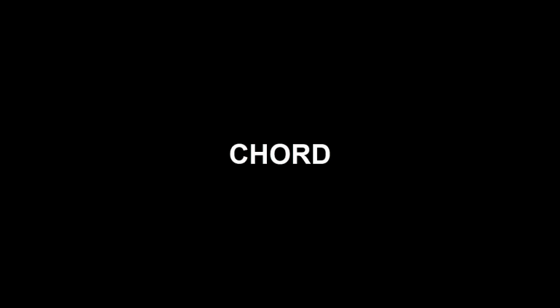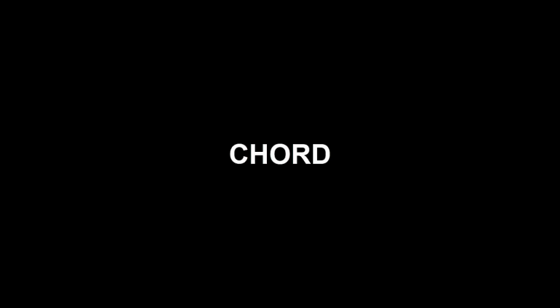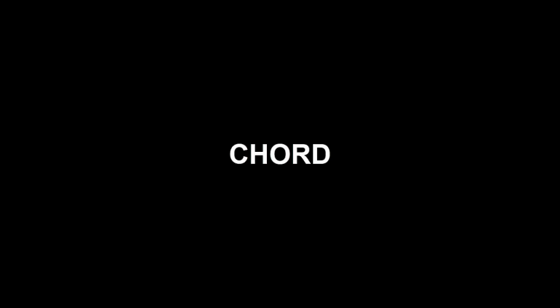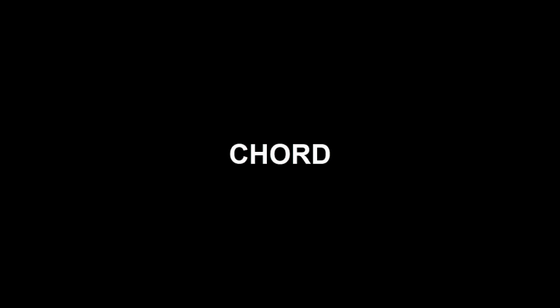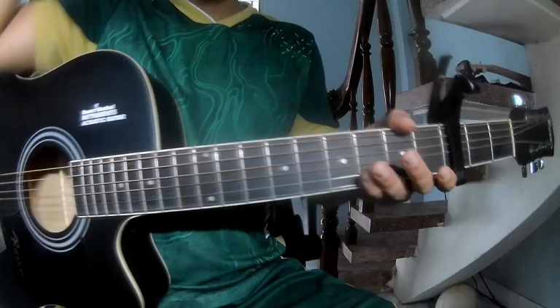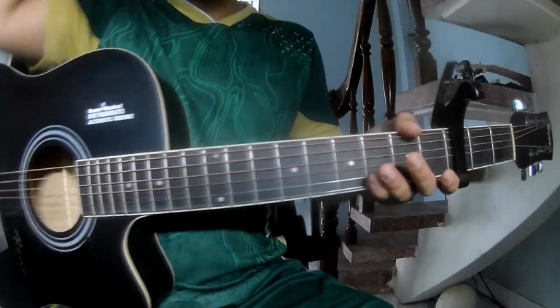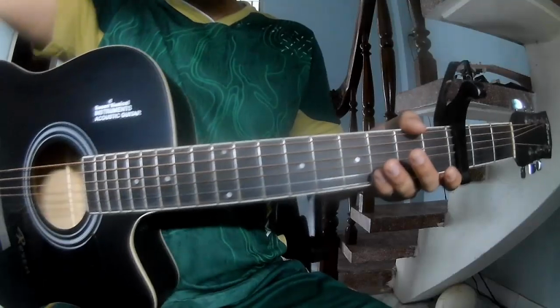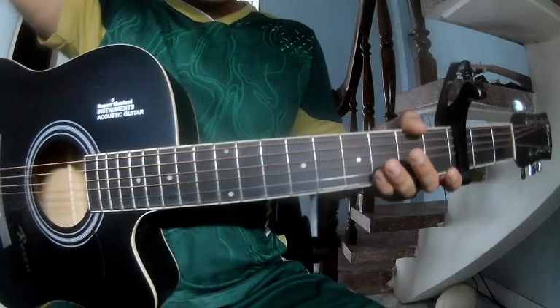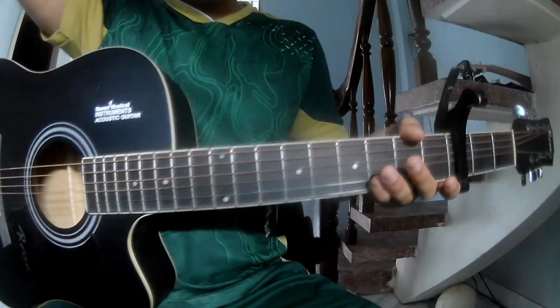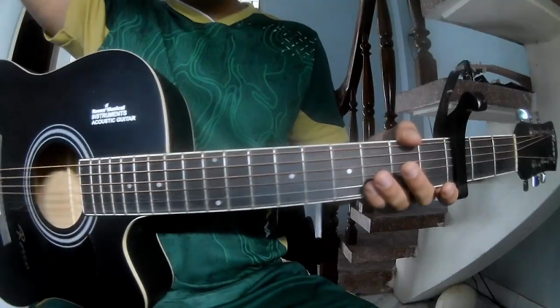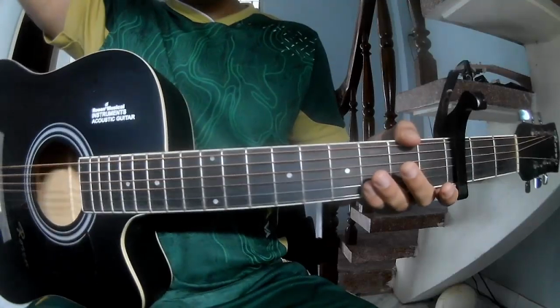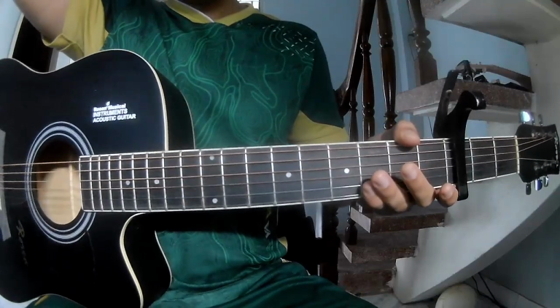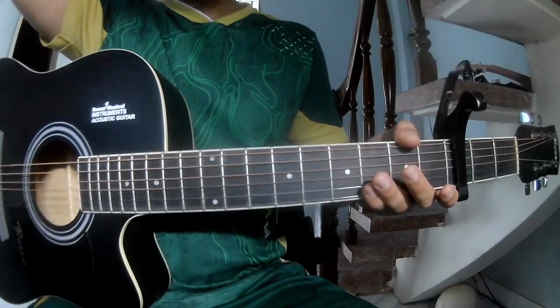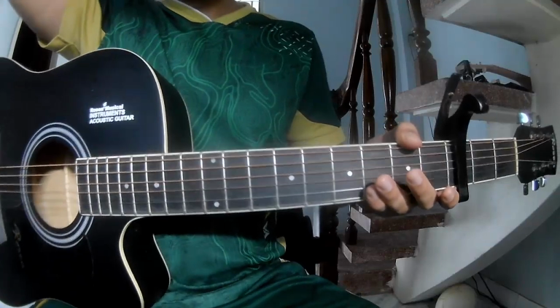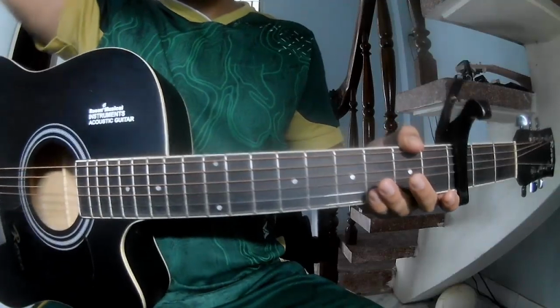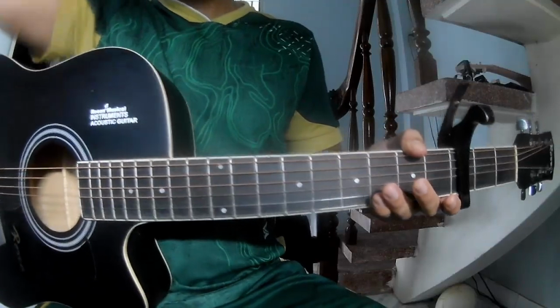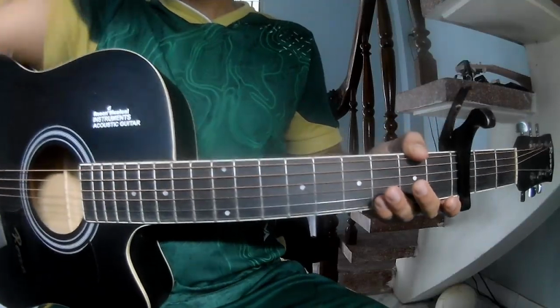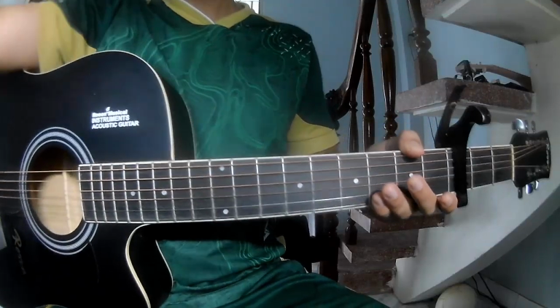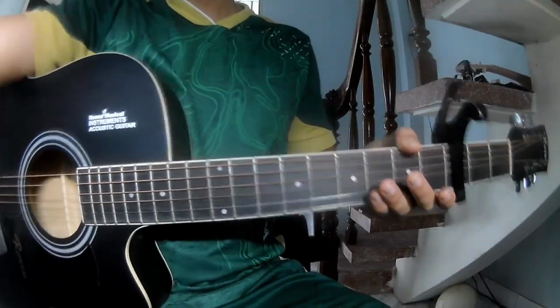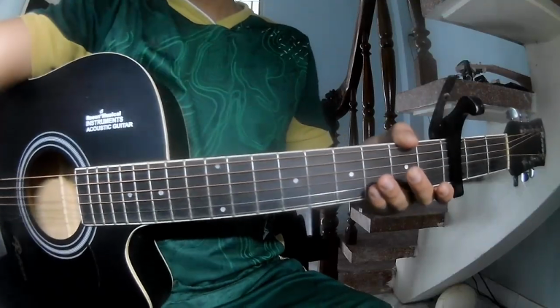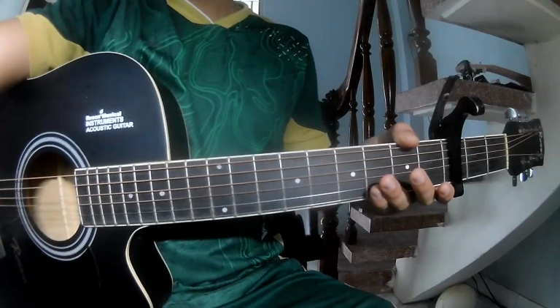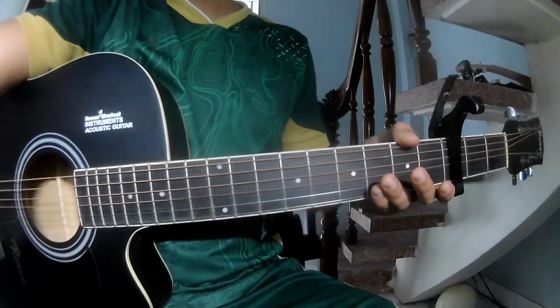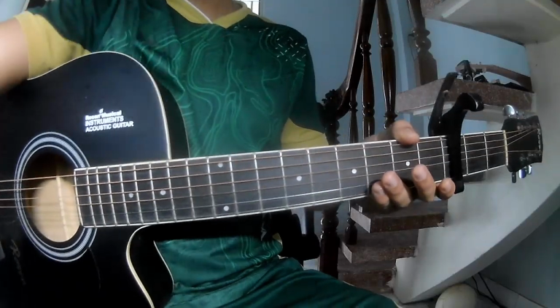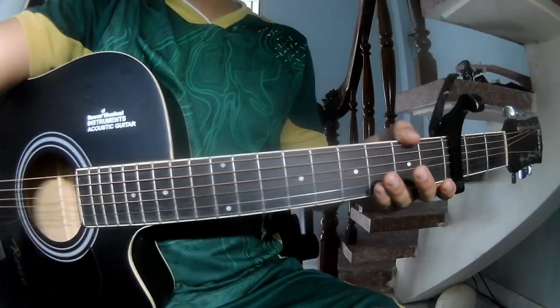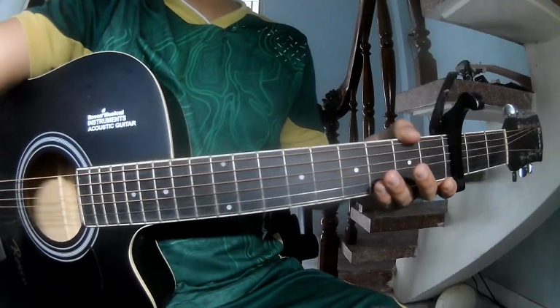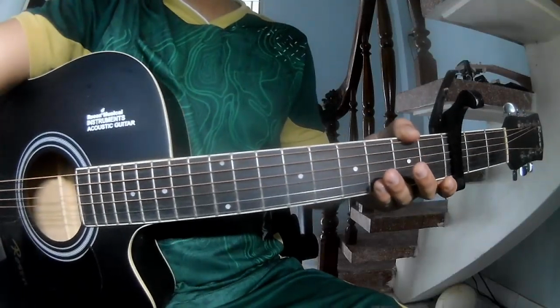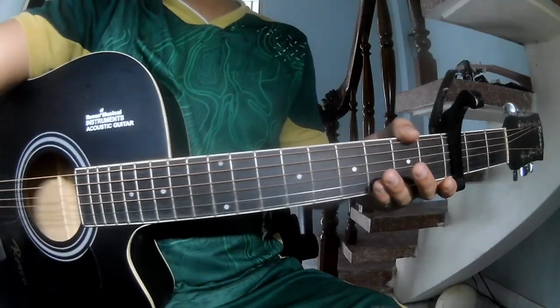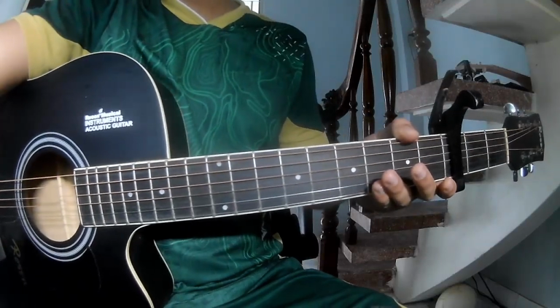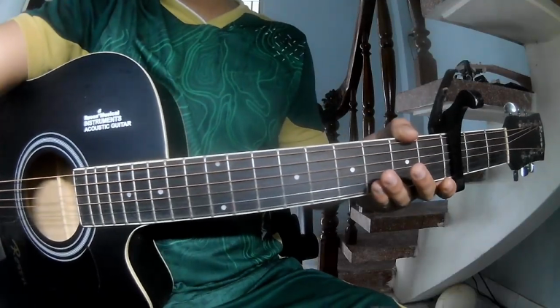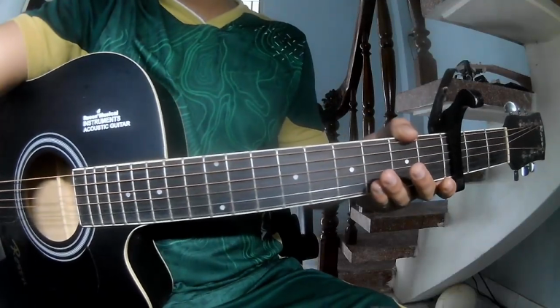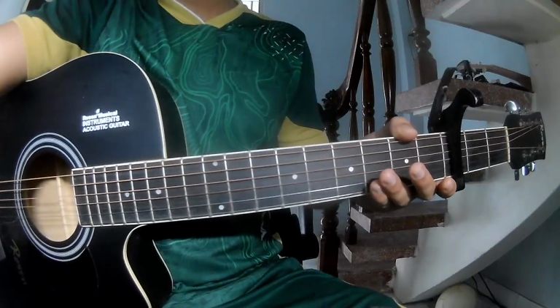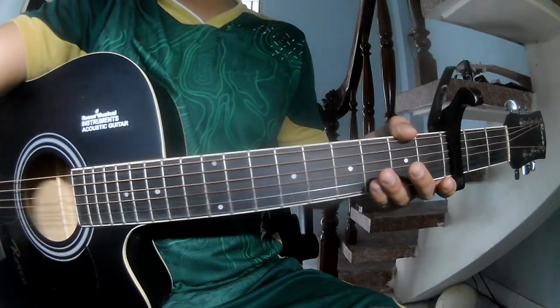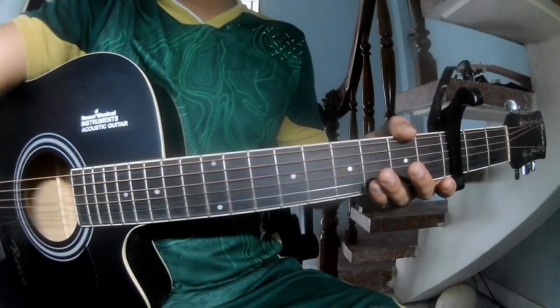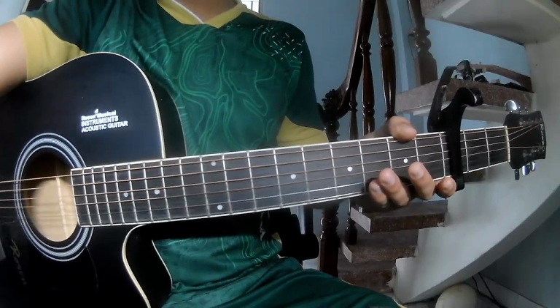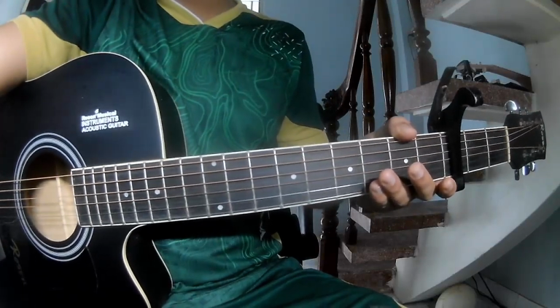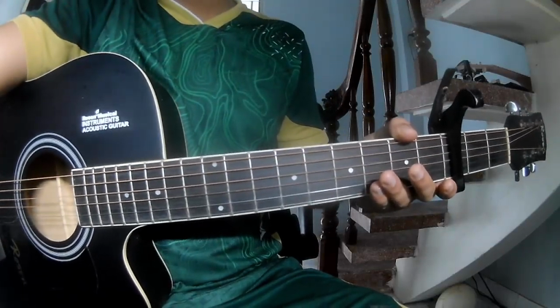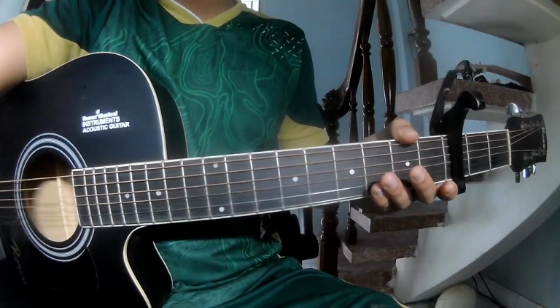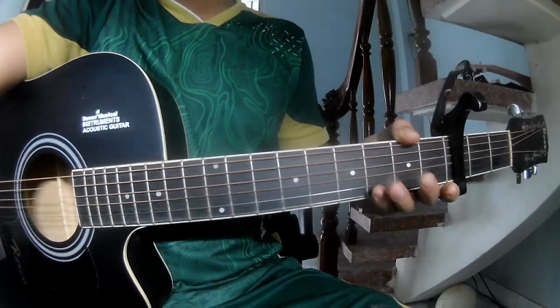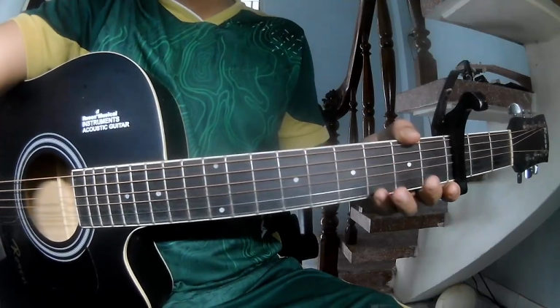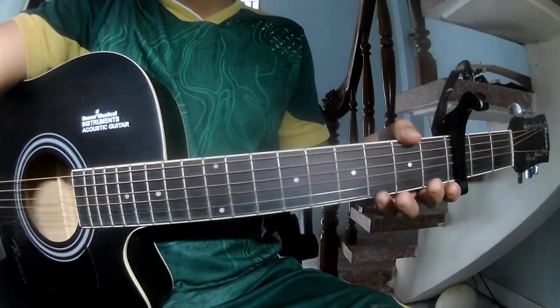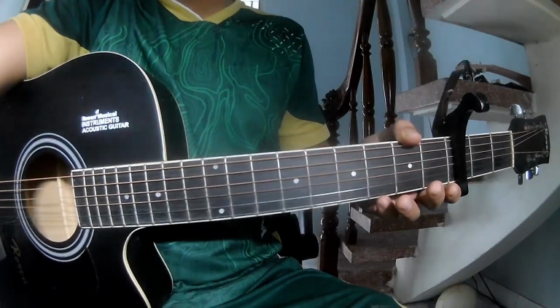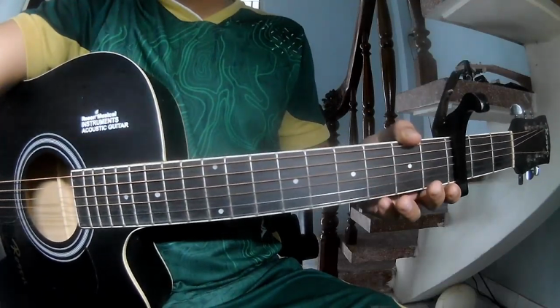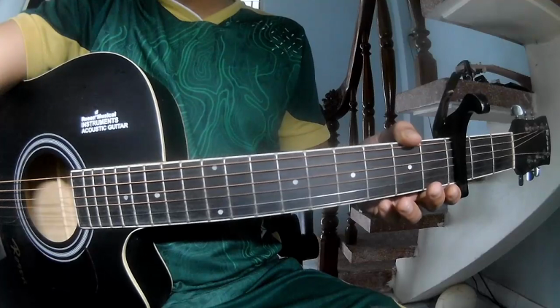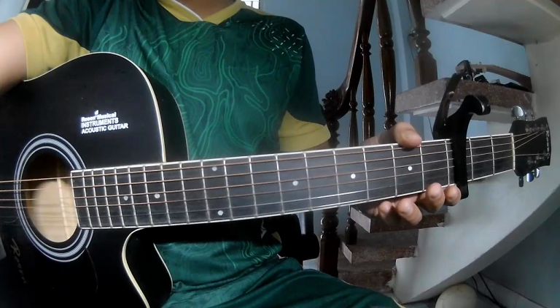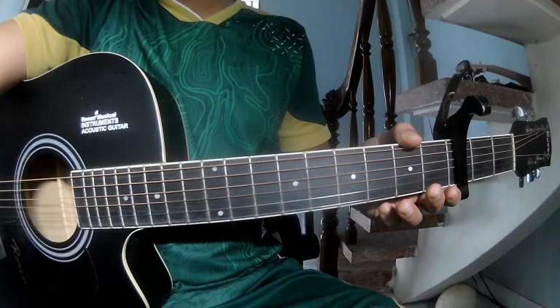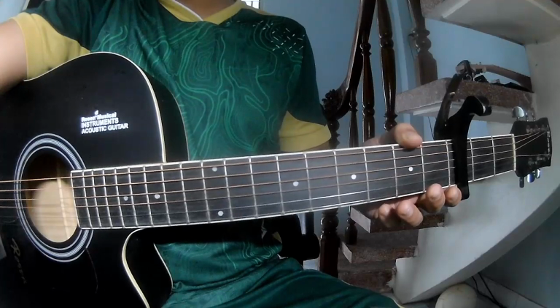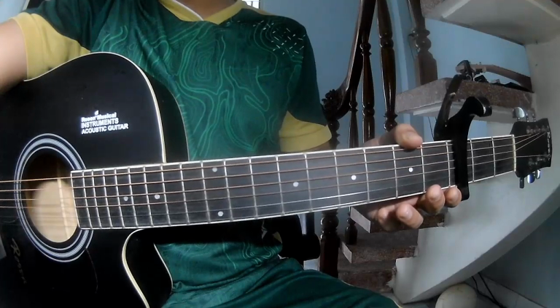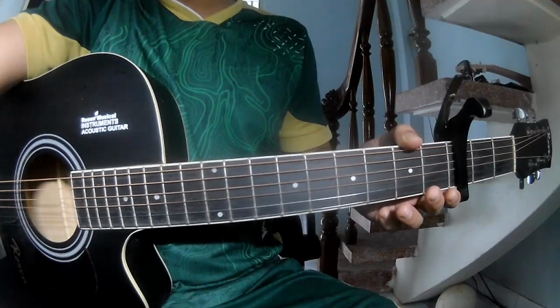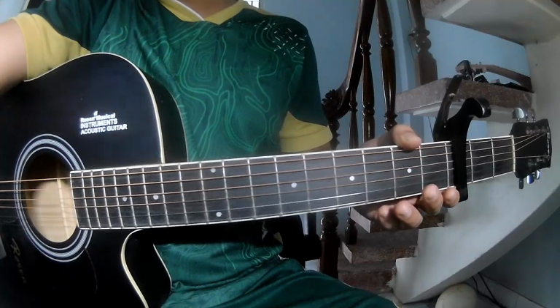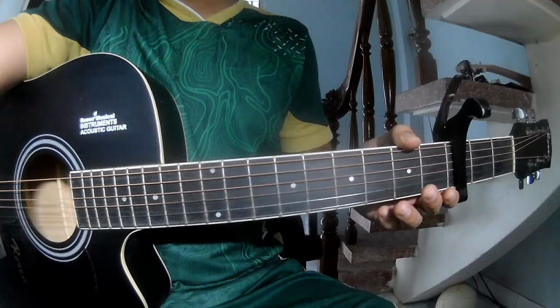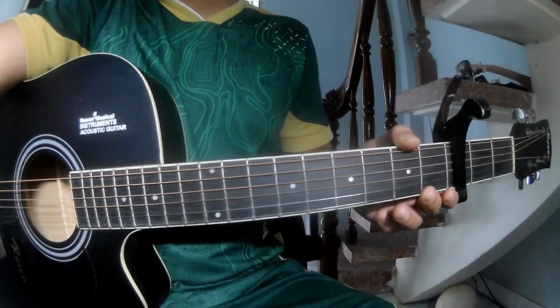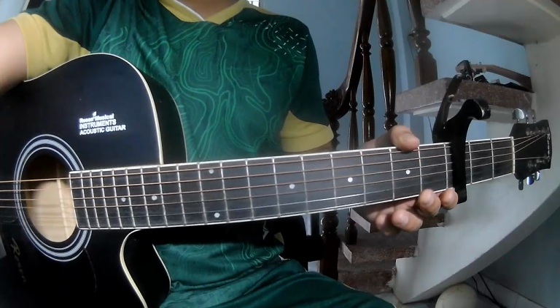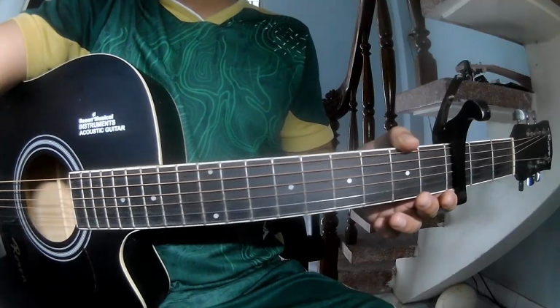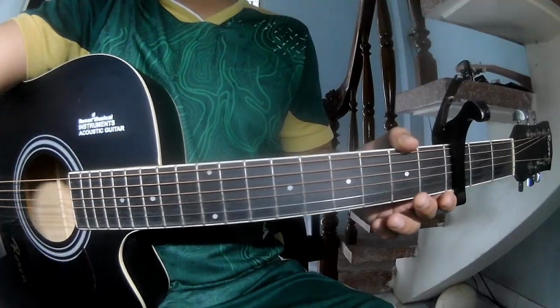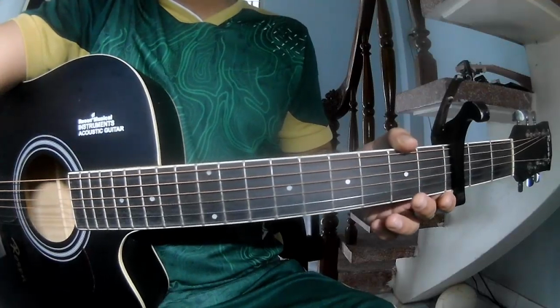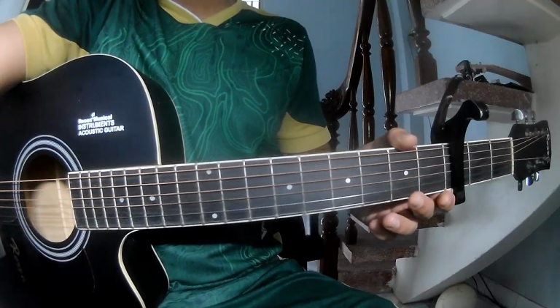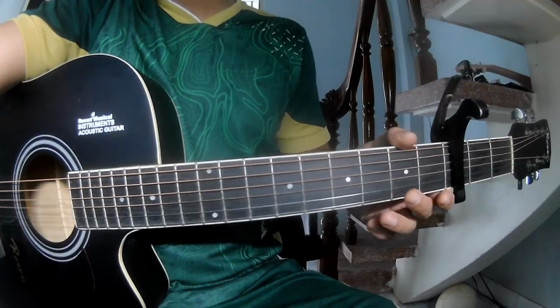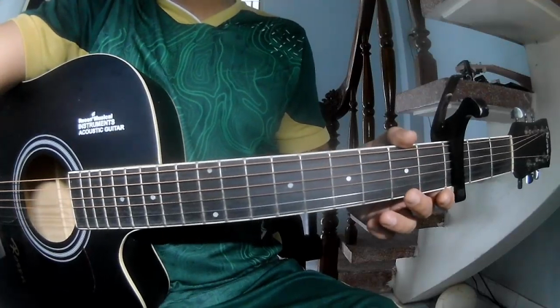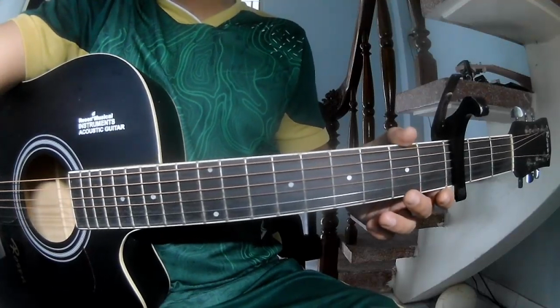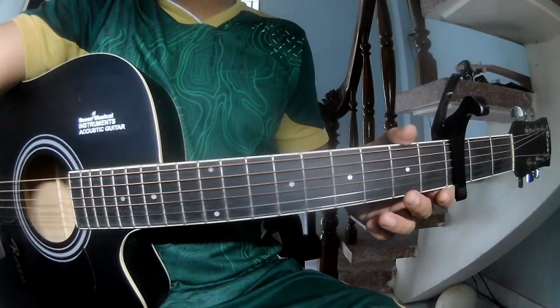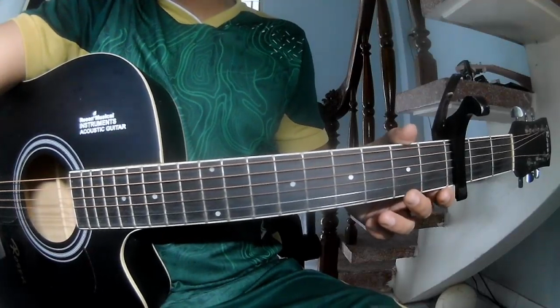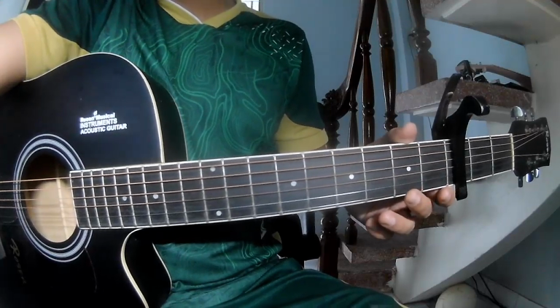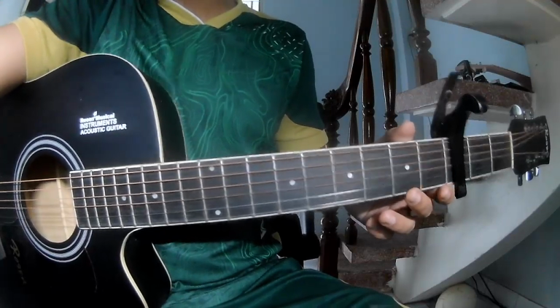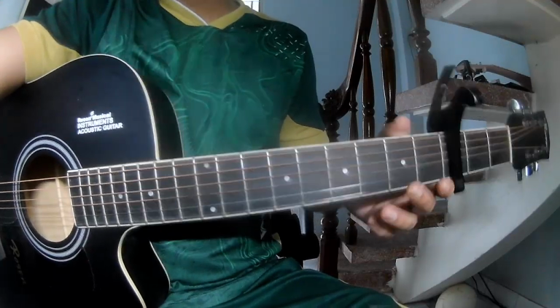Hi everyone, today we share how to play 'Burnt Me Once' by Velo White.